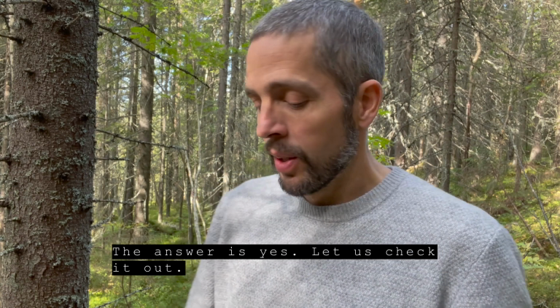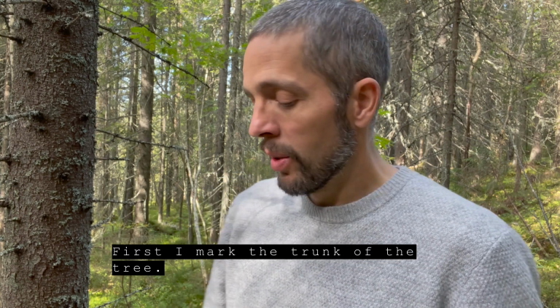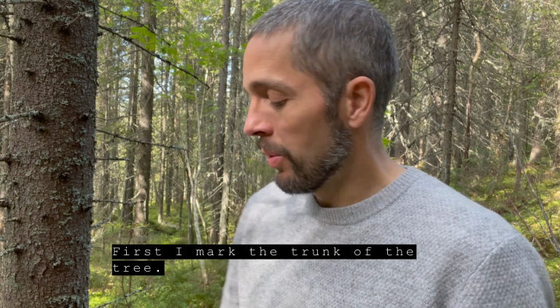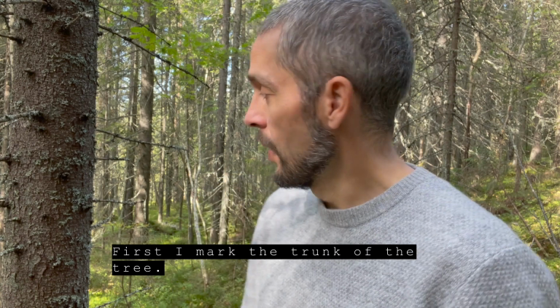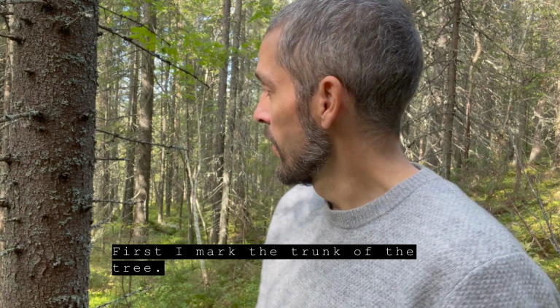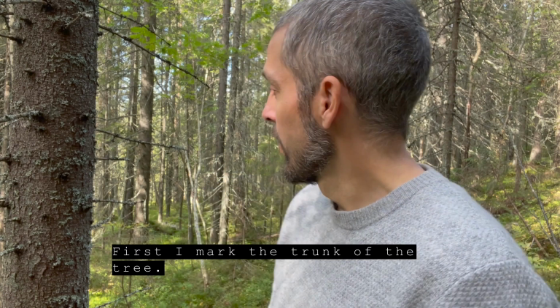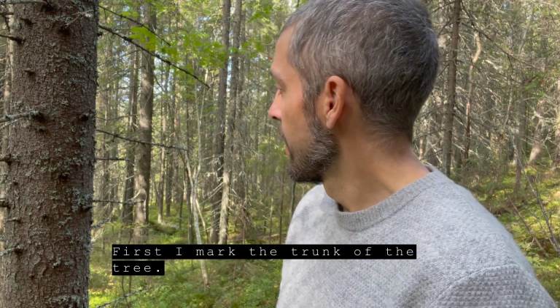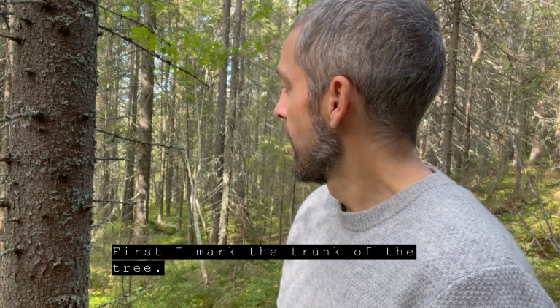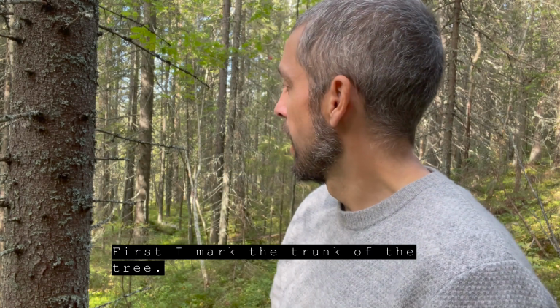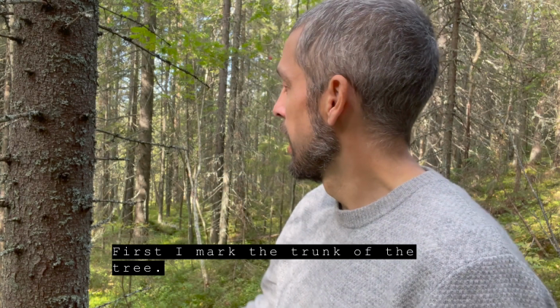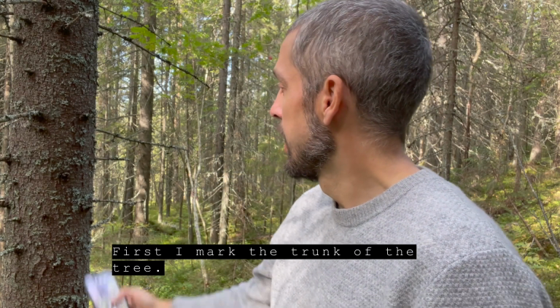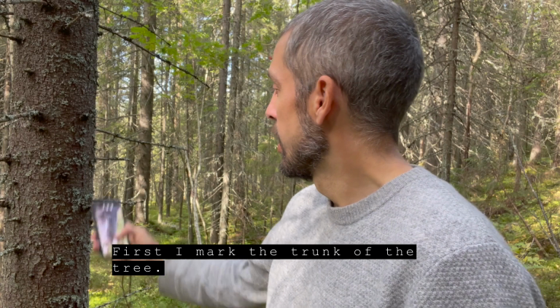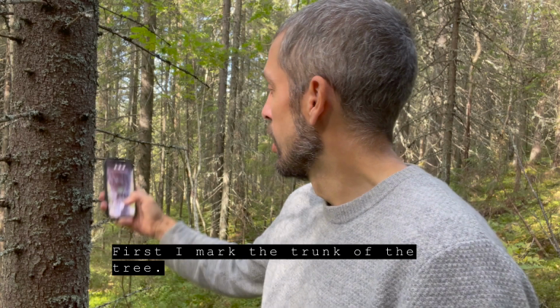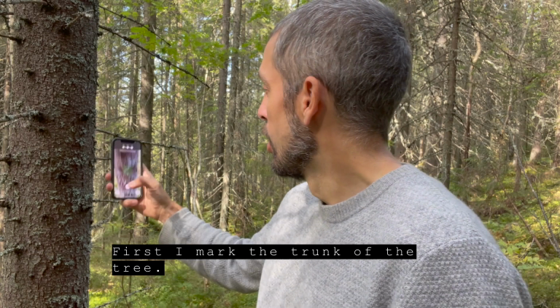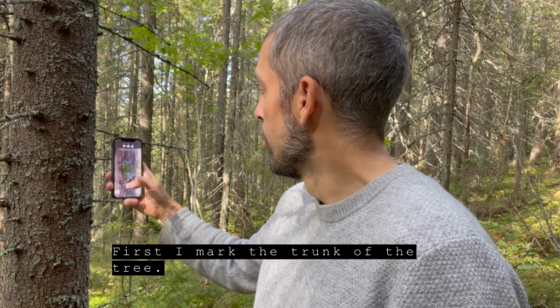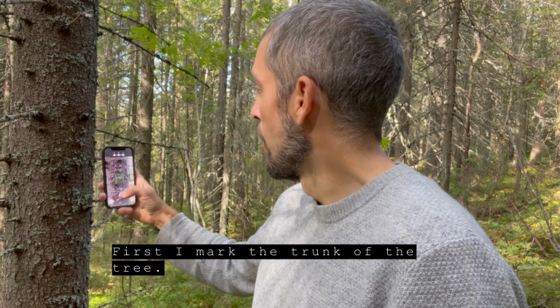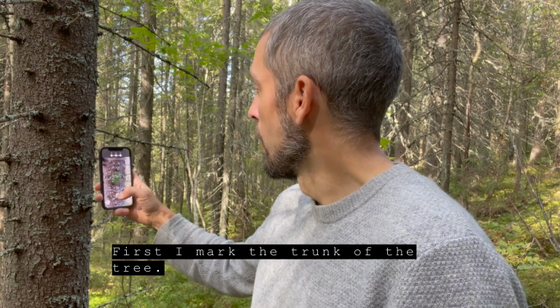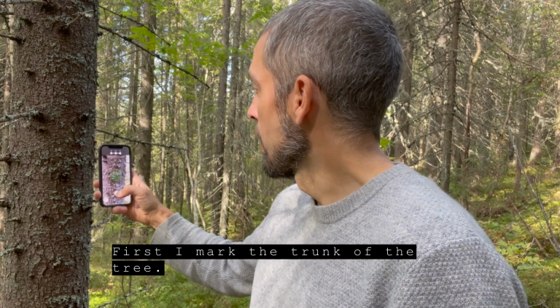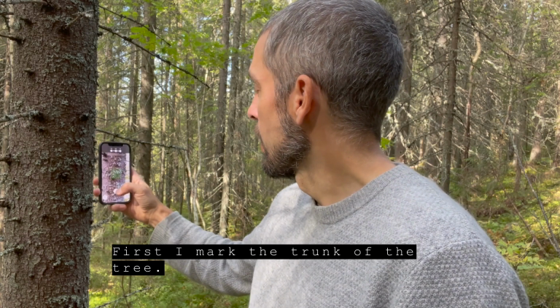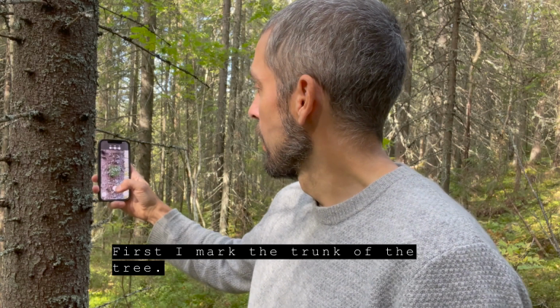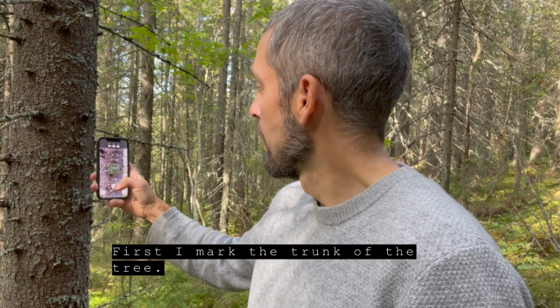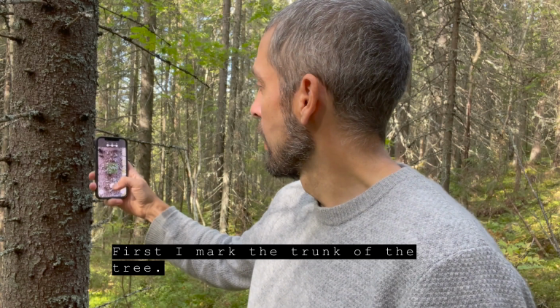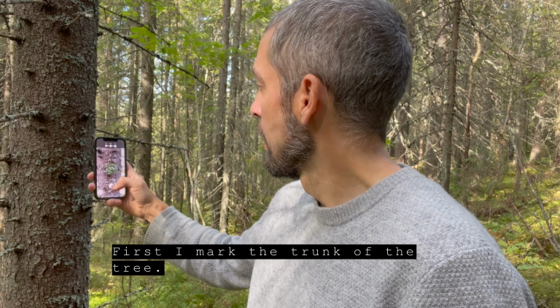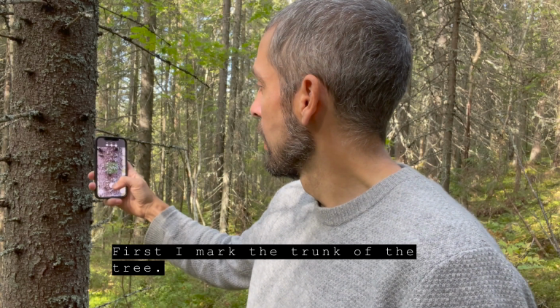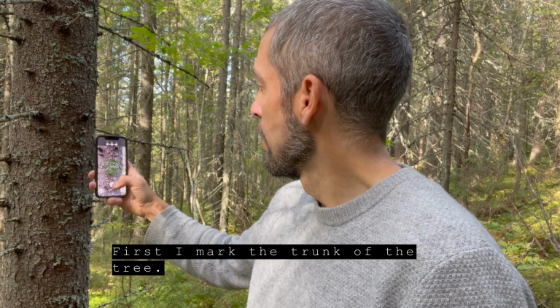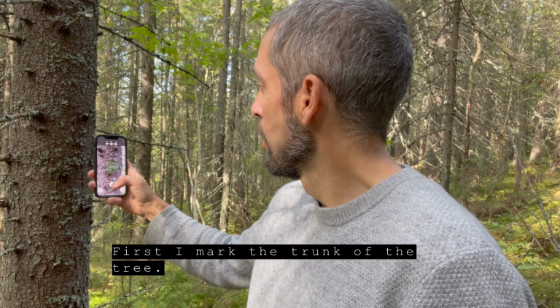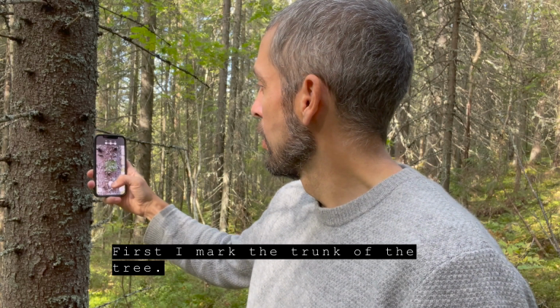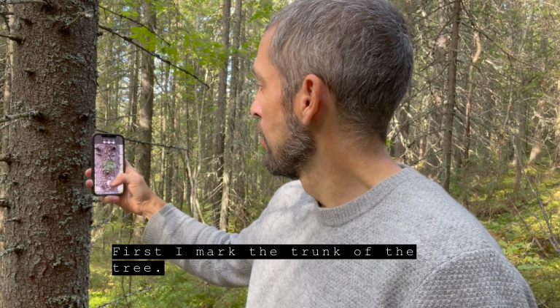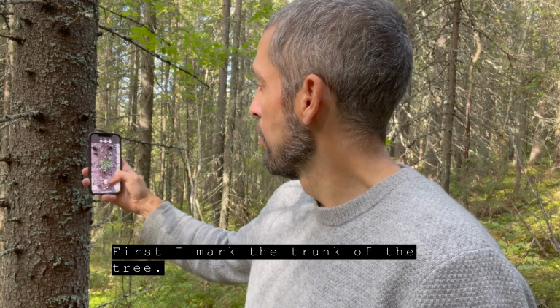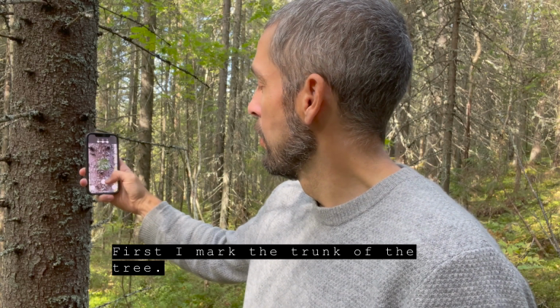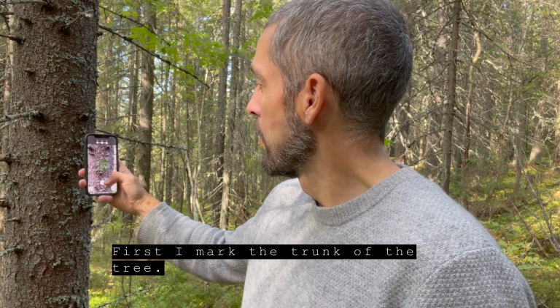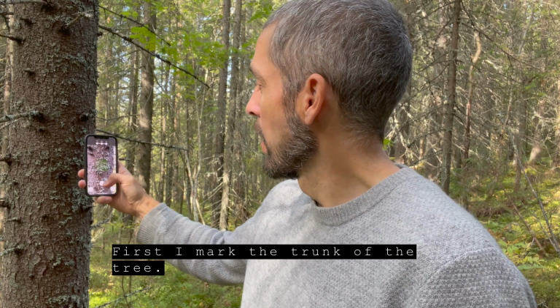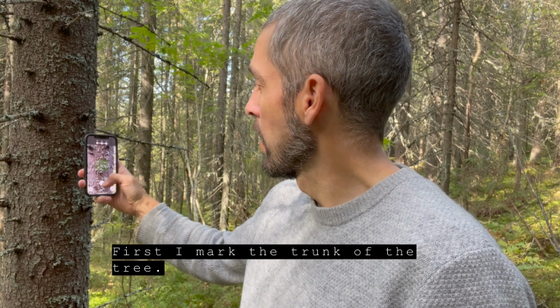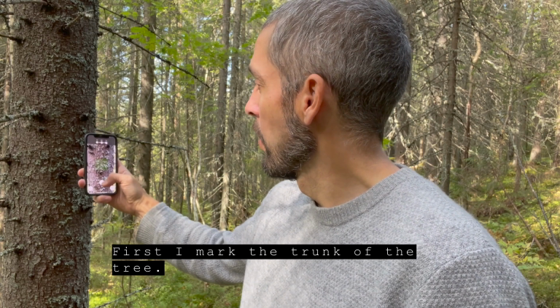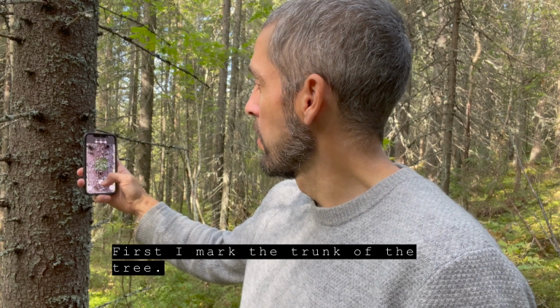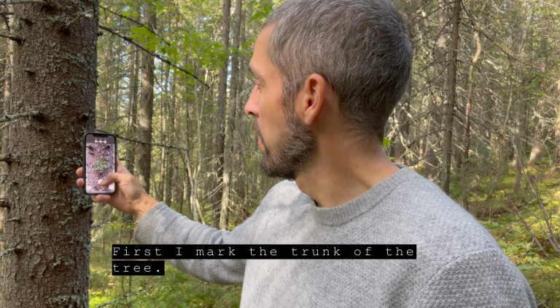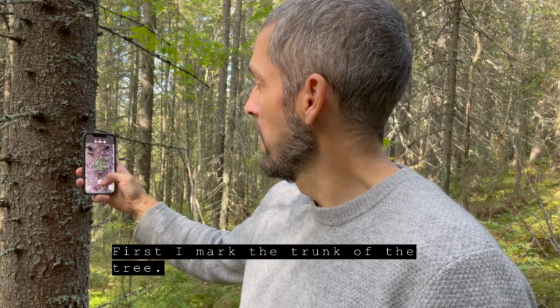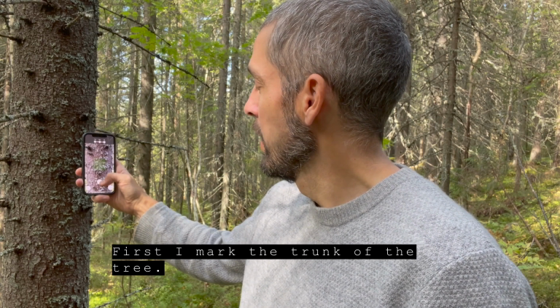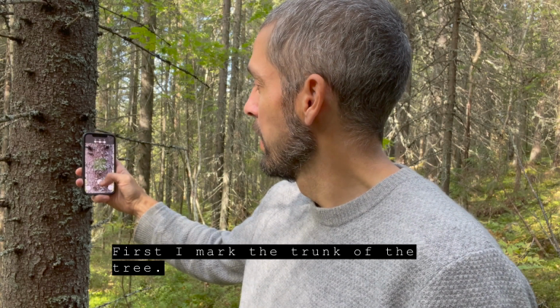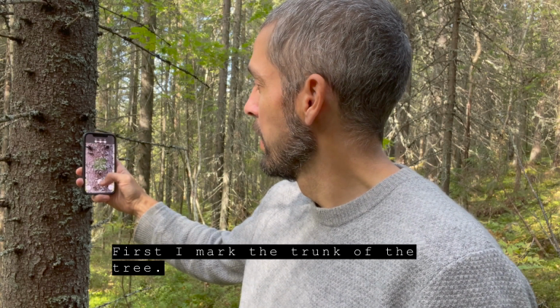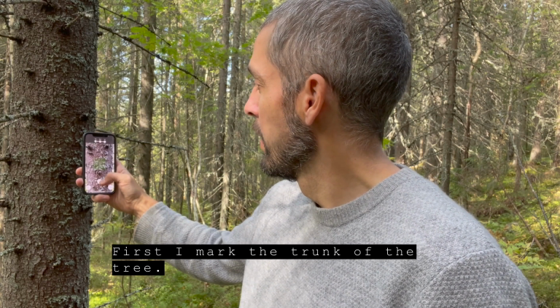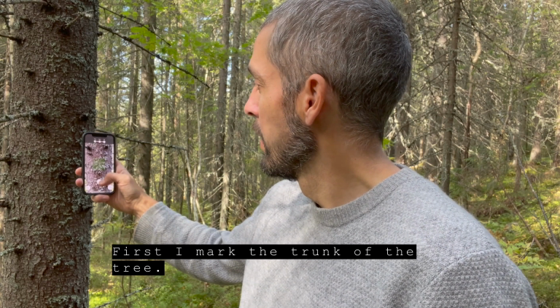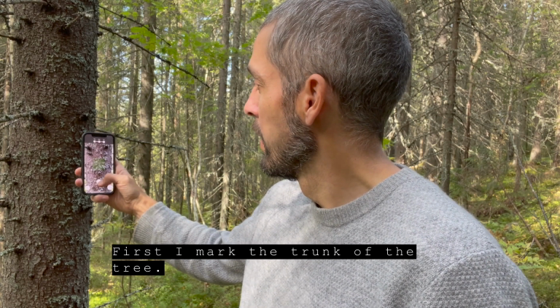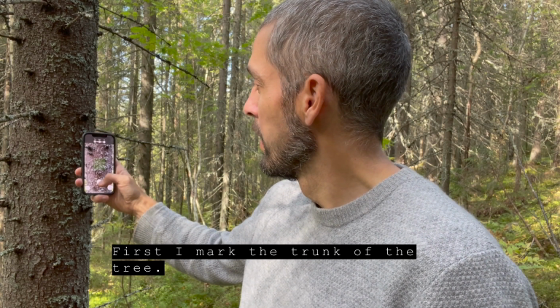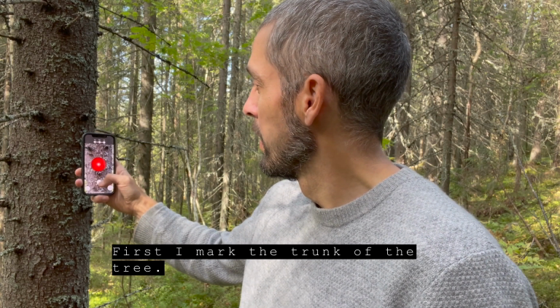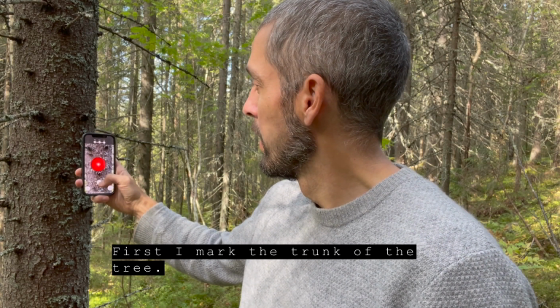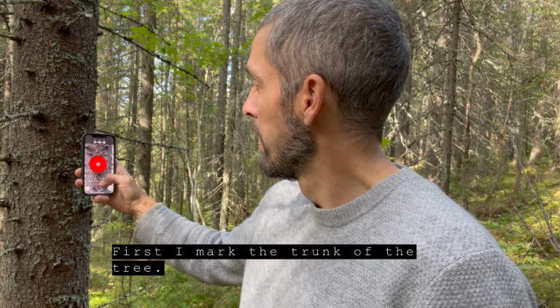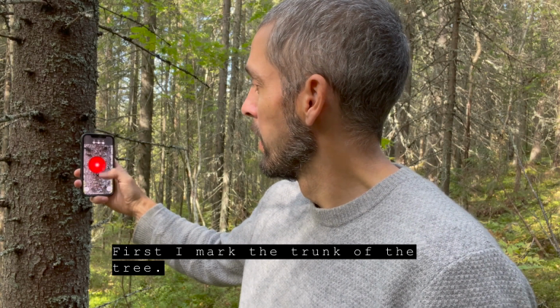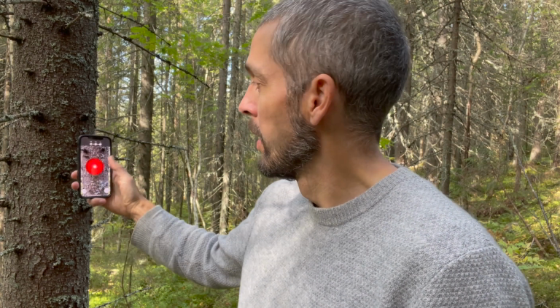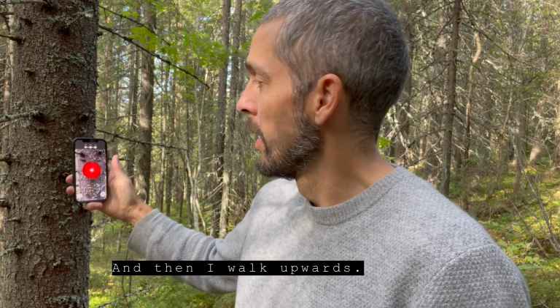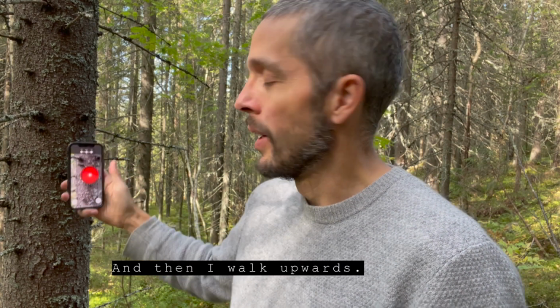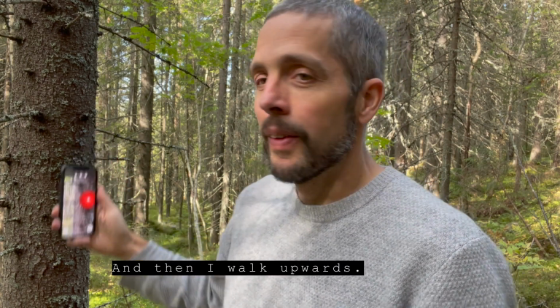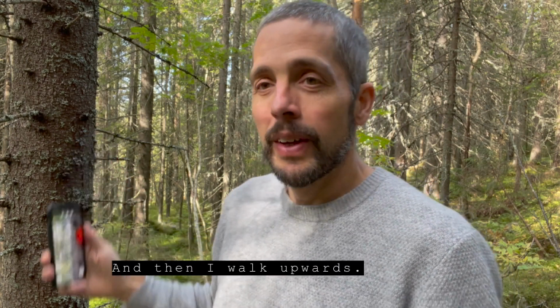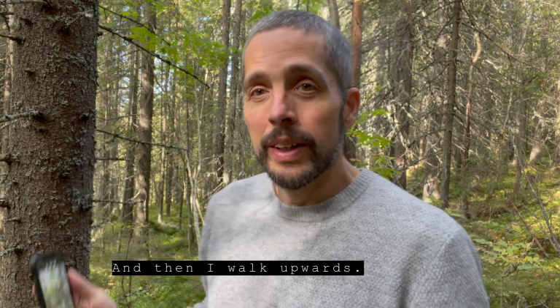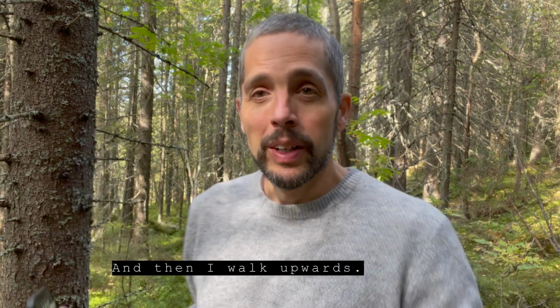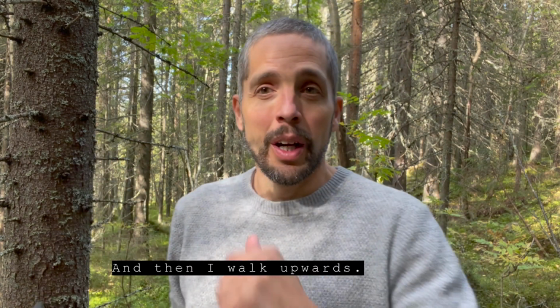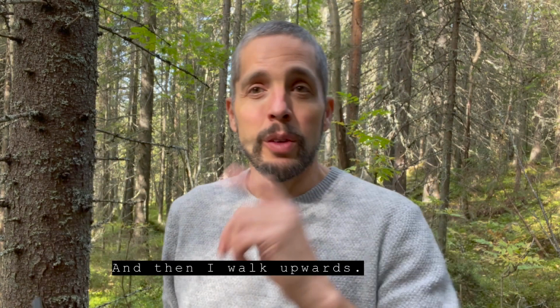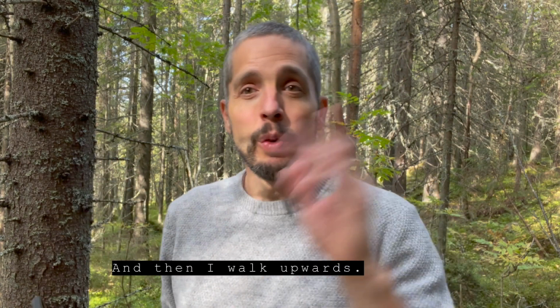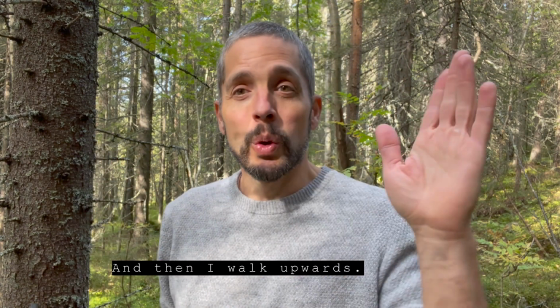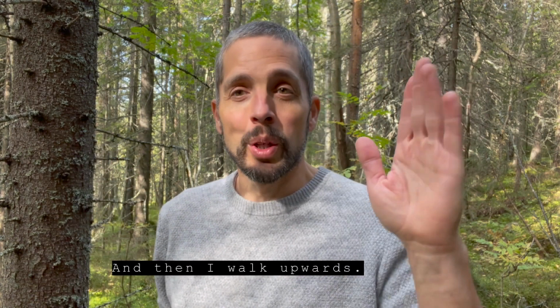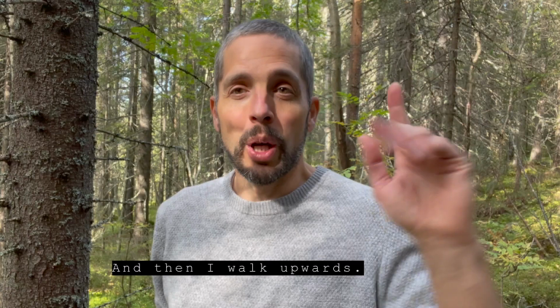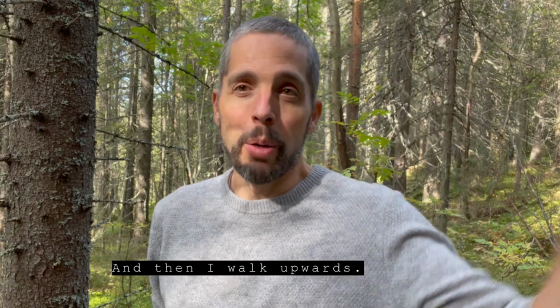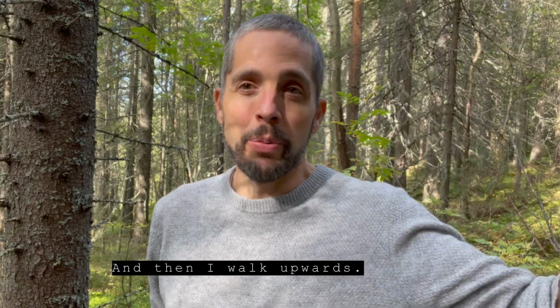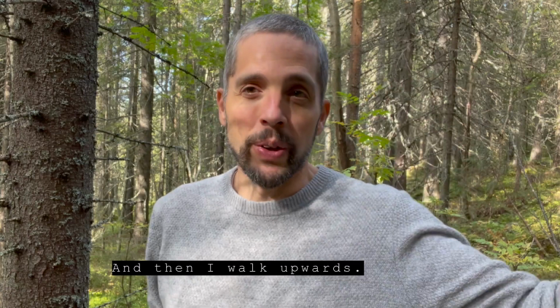First I mark the trunk of the tree, and then I walk upwards.